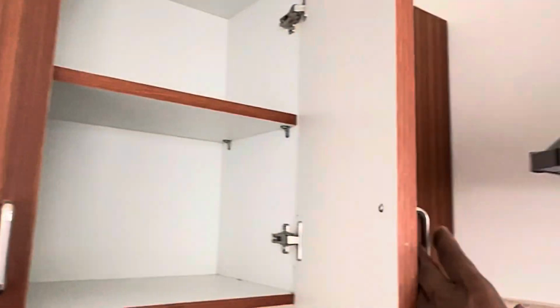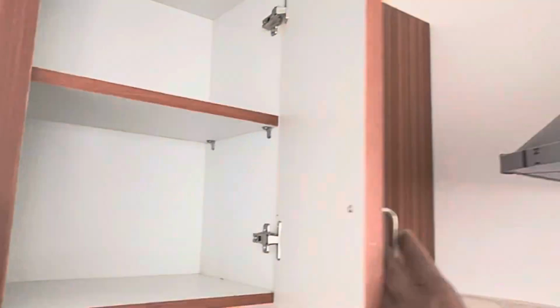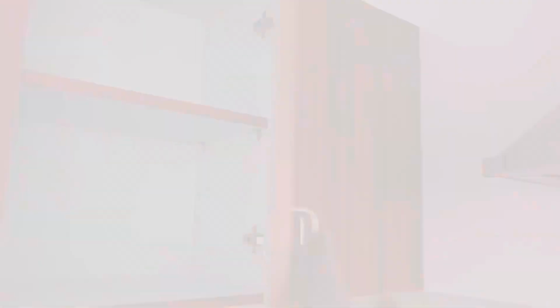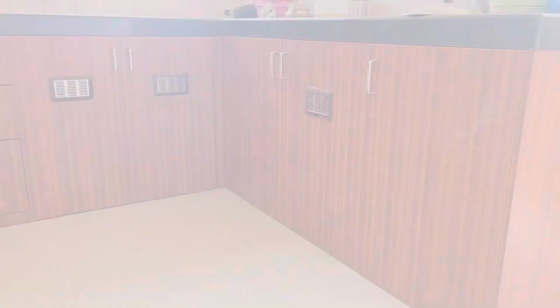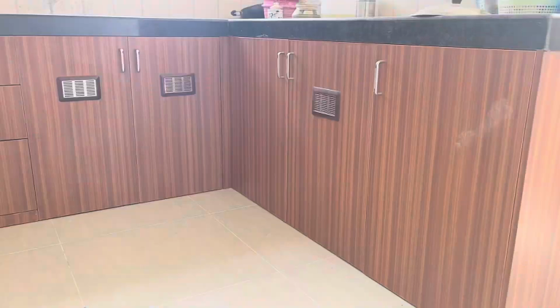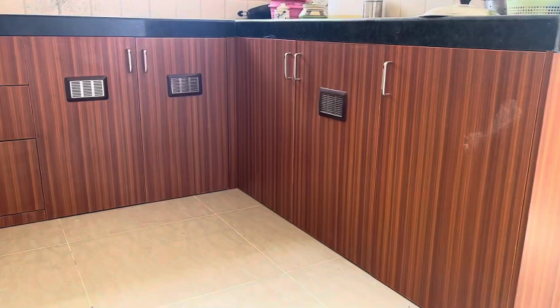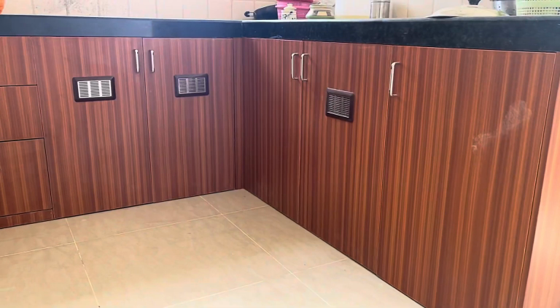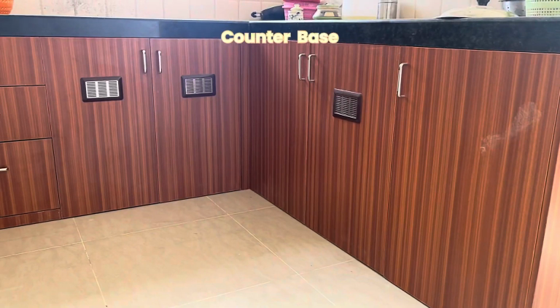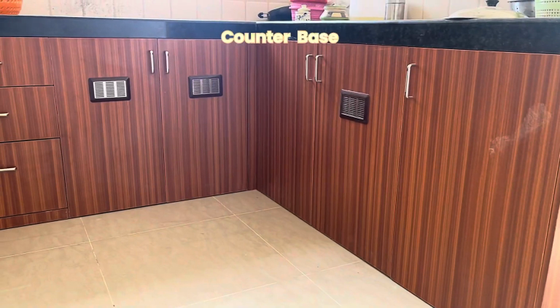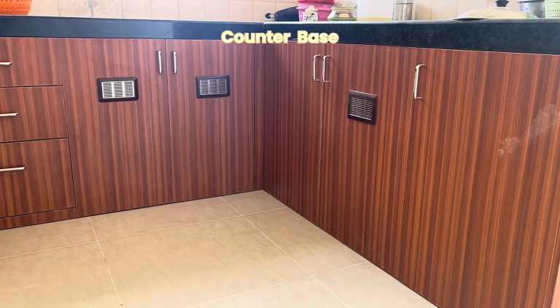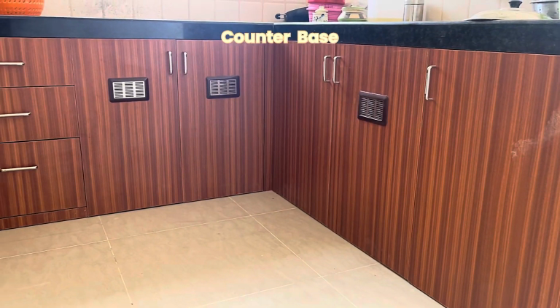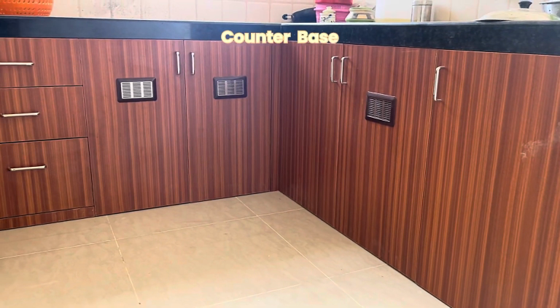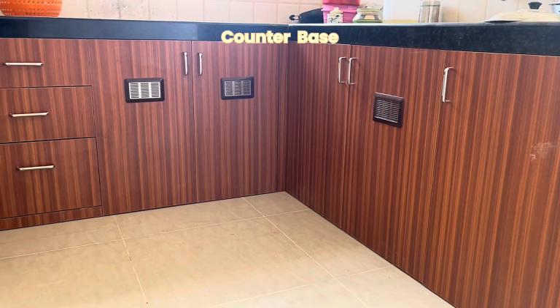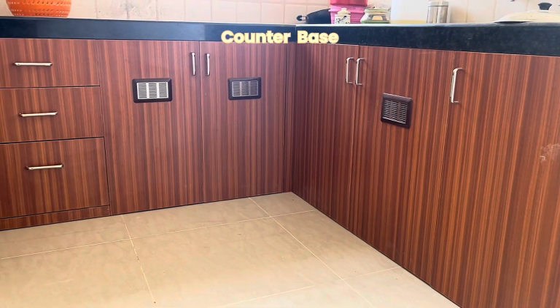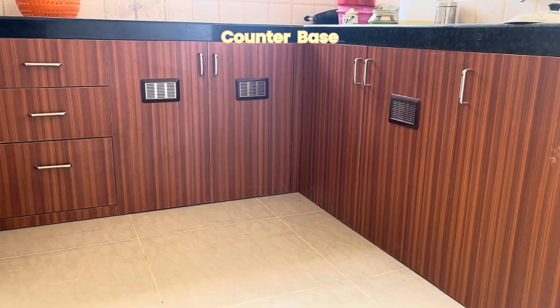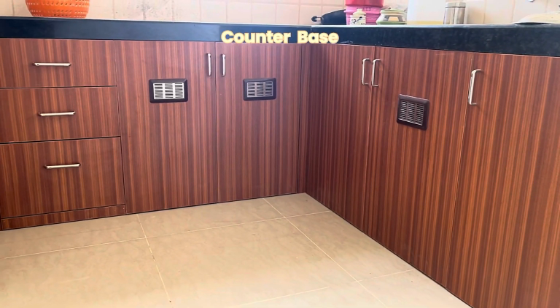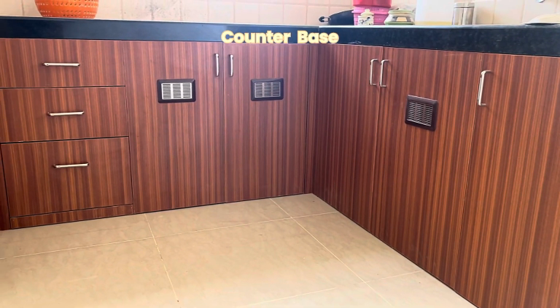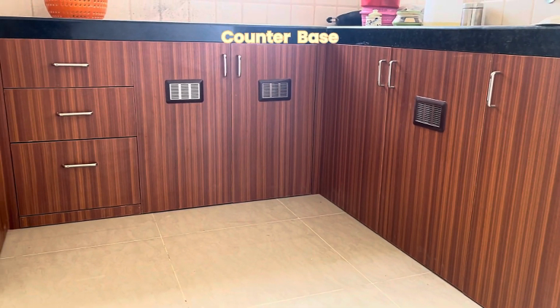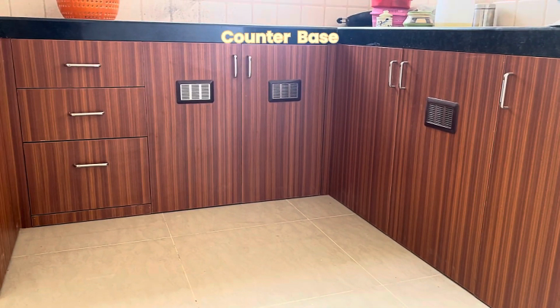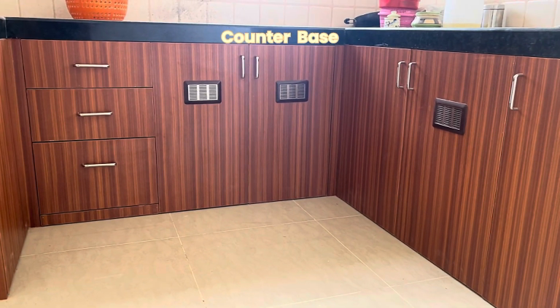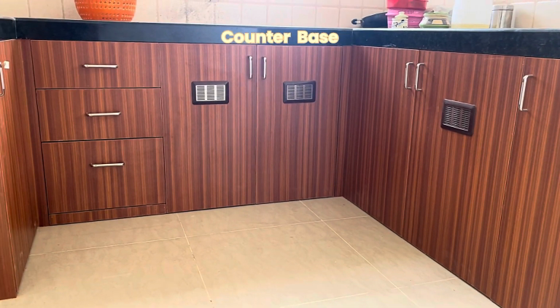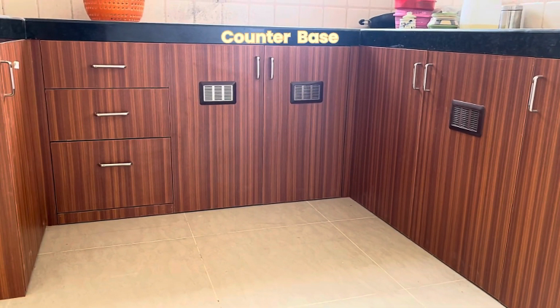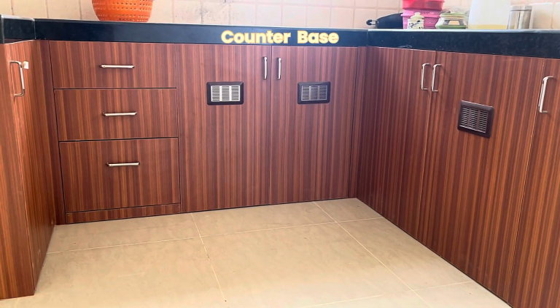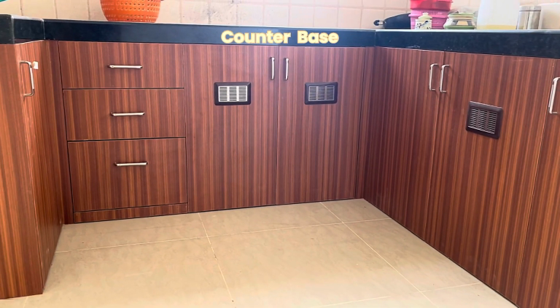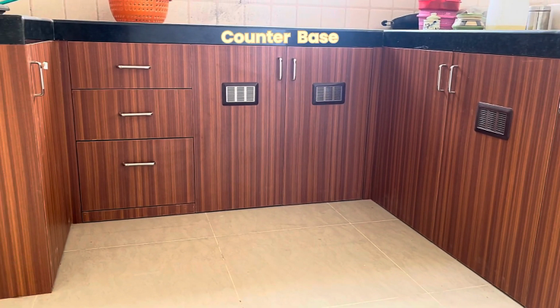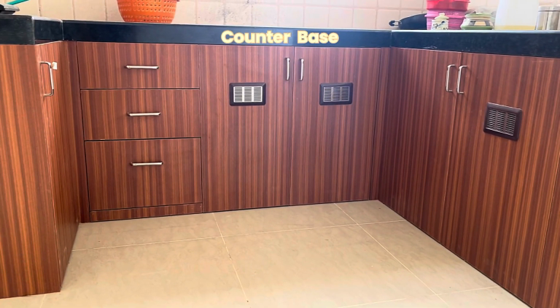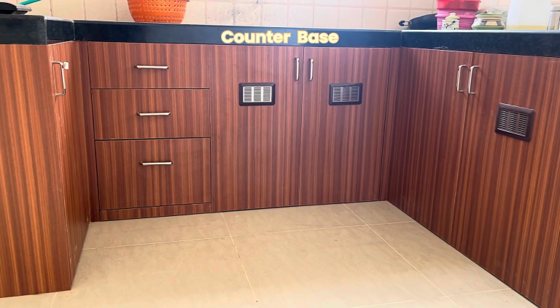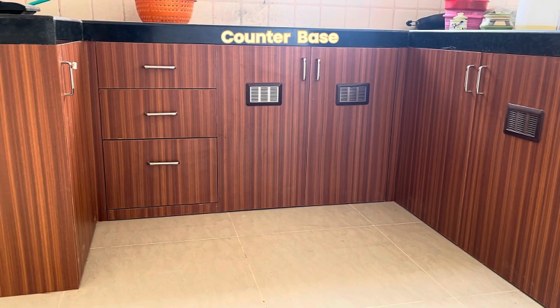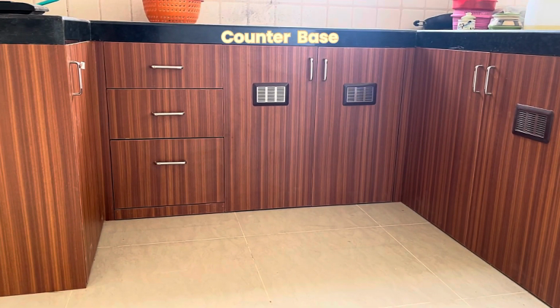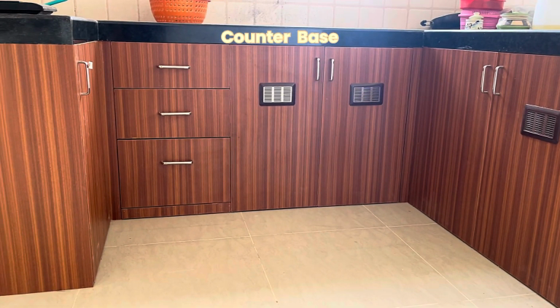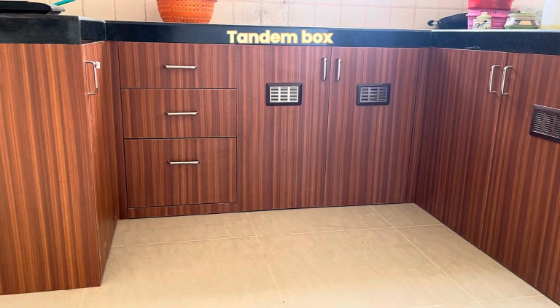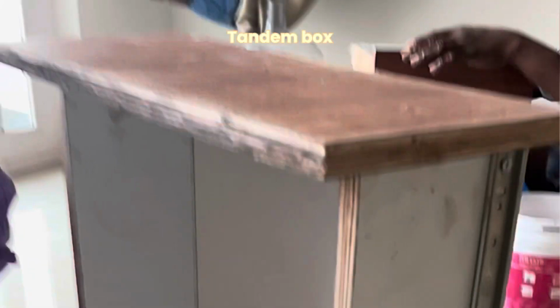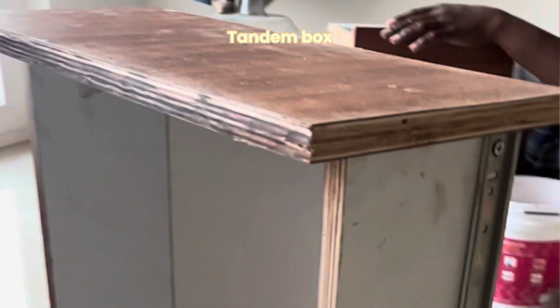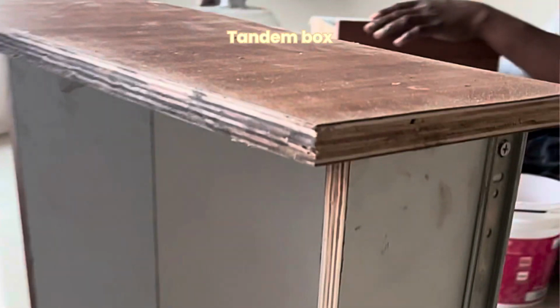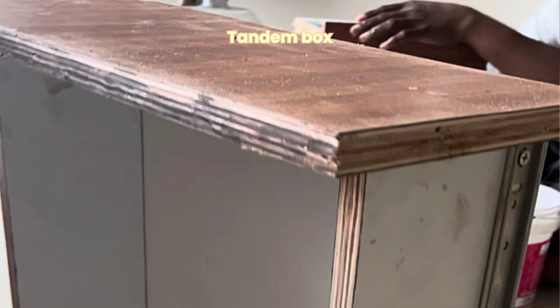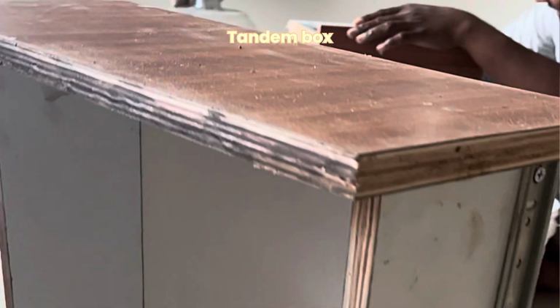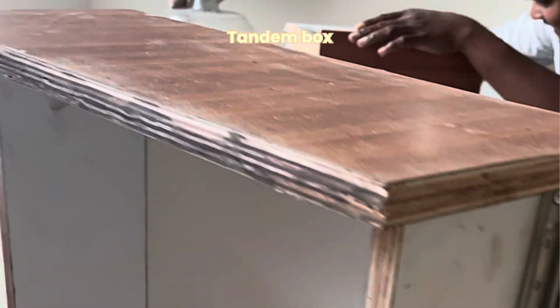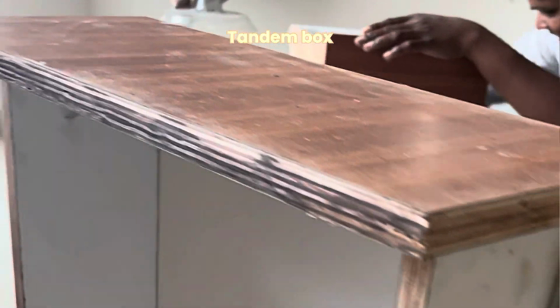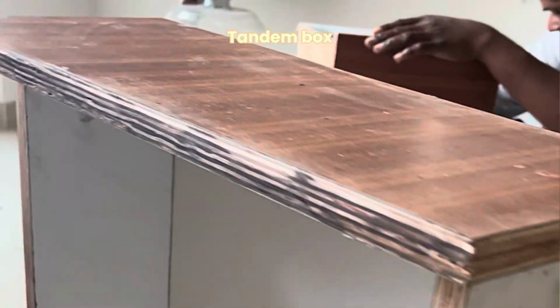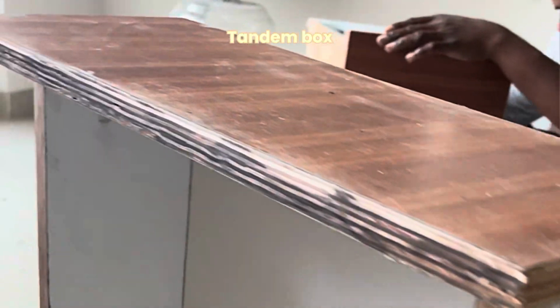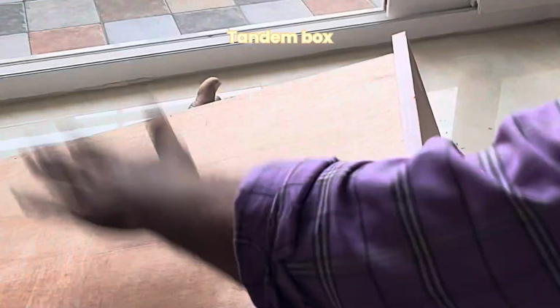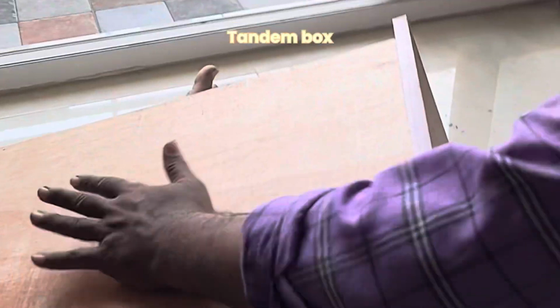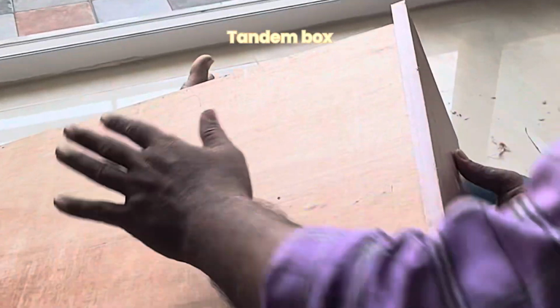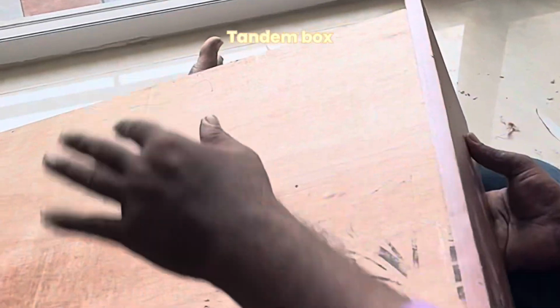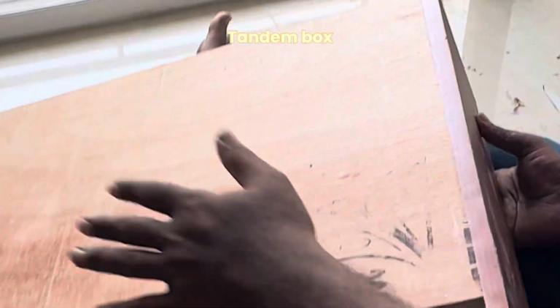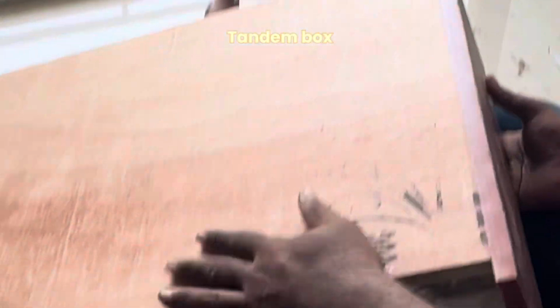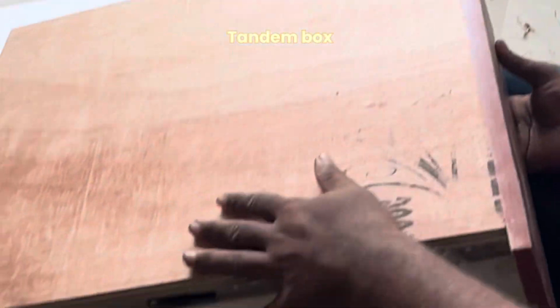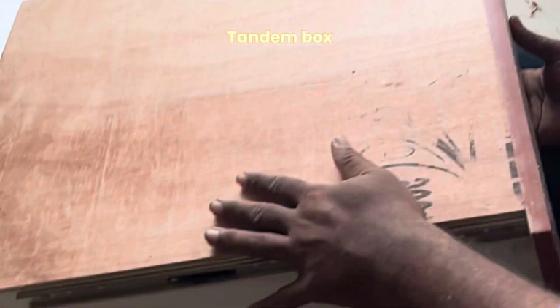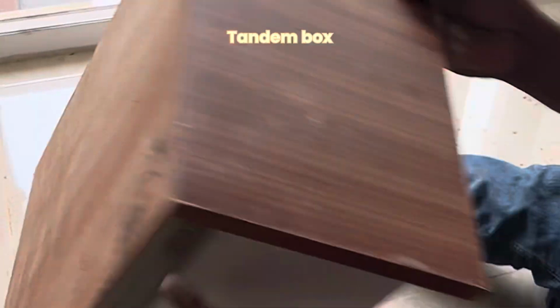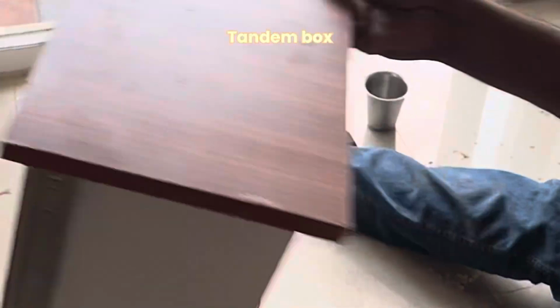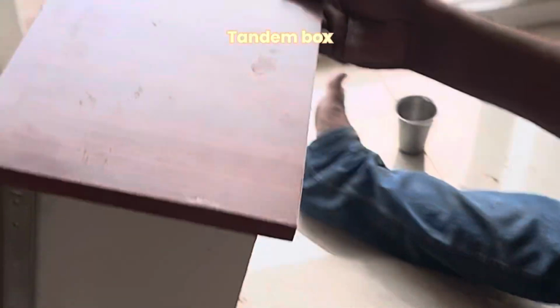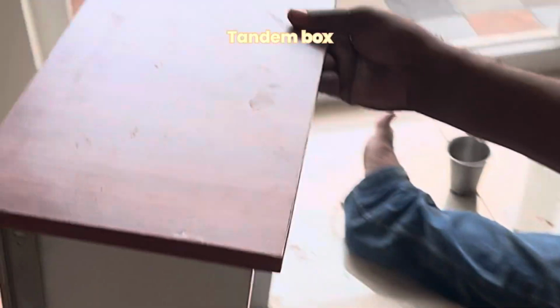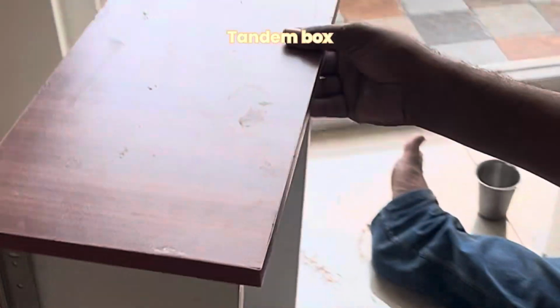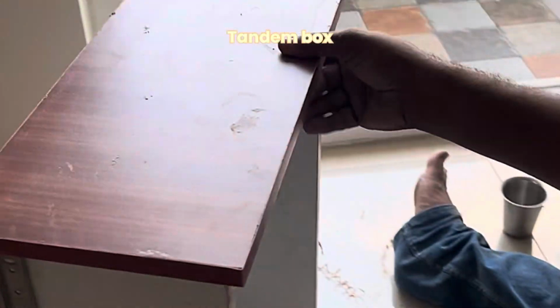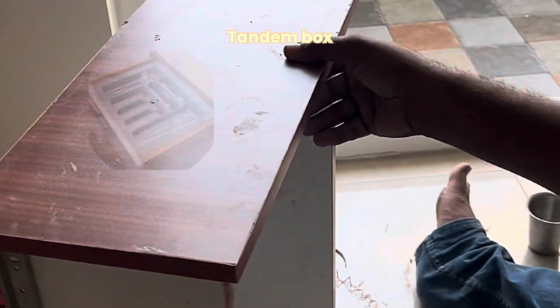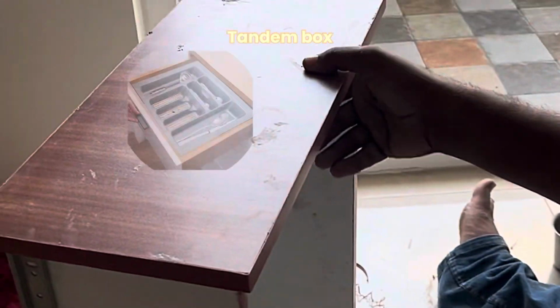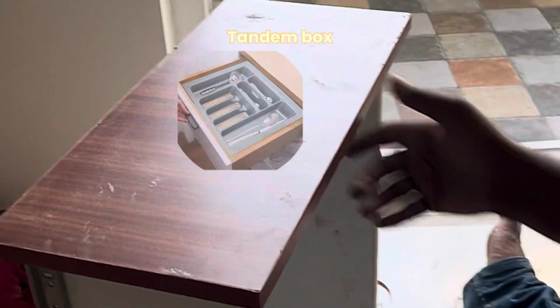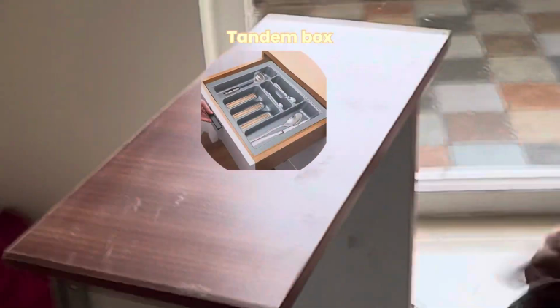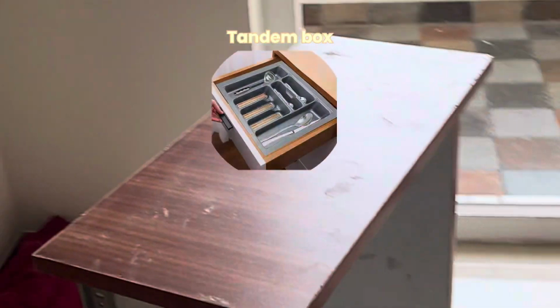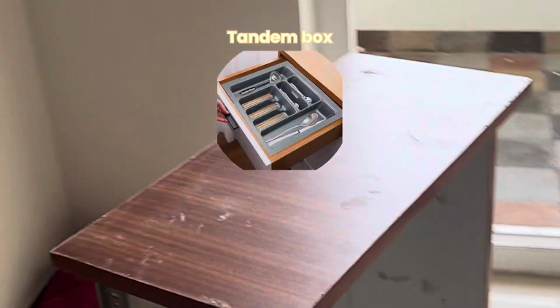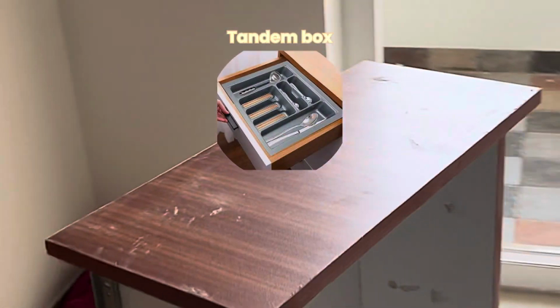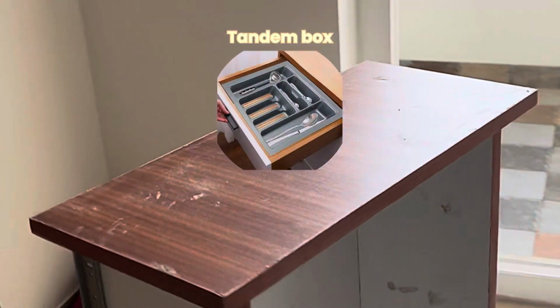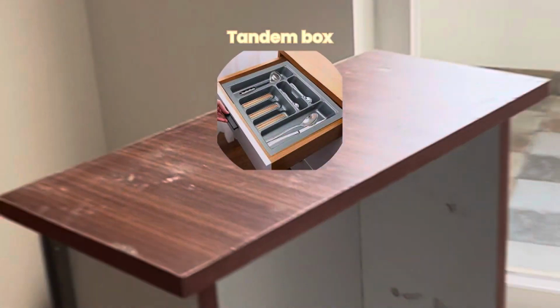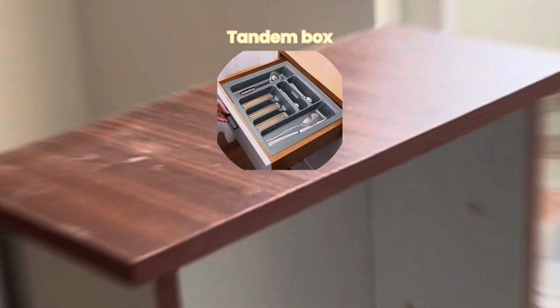The kitchen counter bottom is fitted in a box. This is a tandem box. This is a cutlery tray.